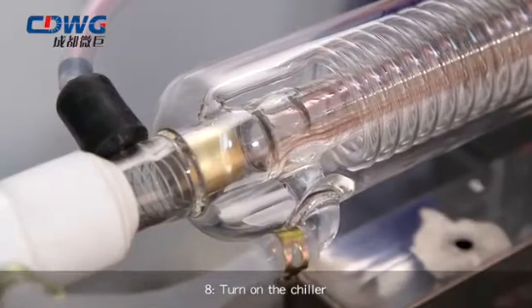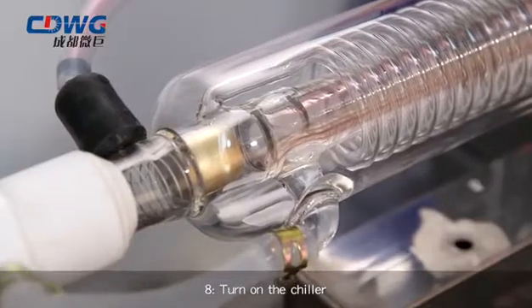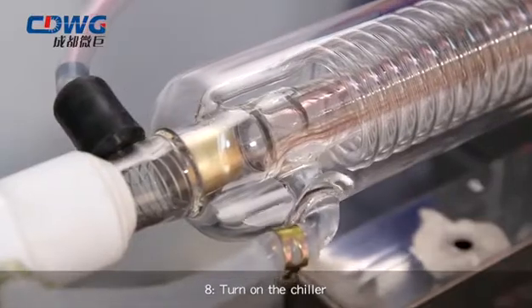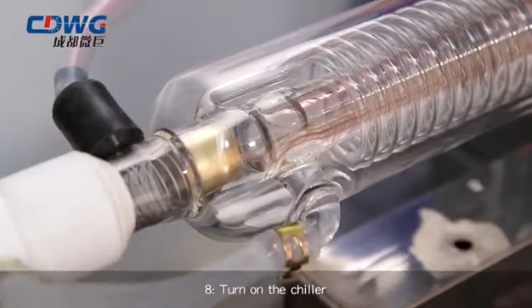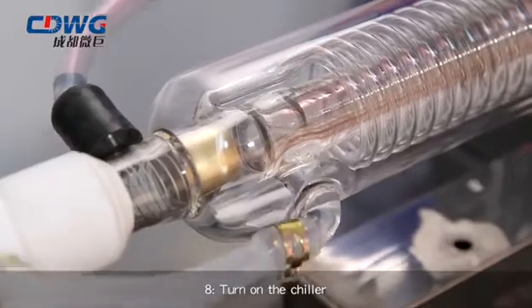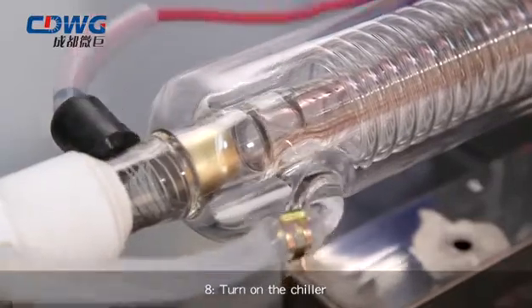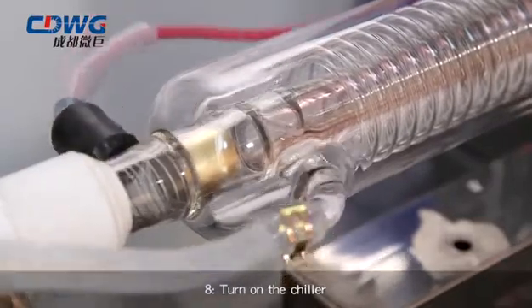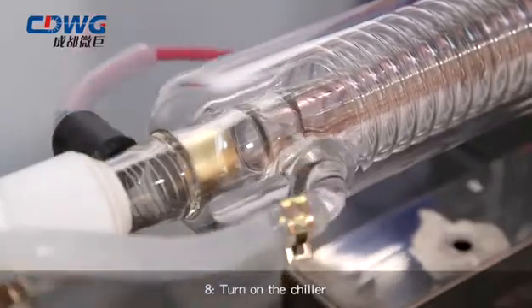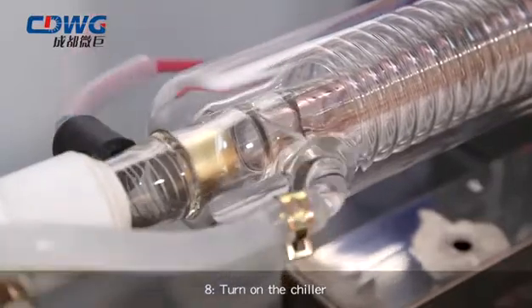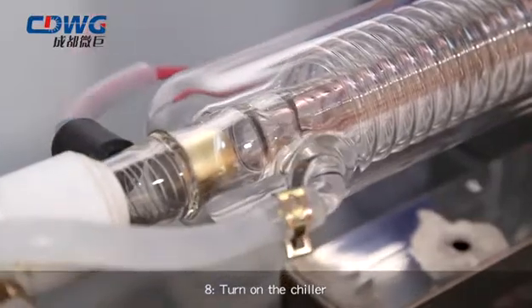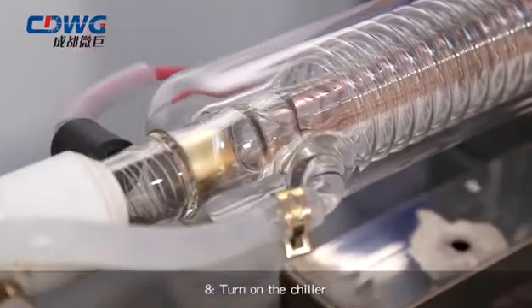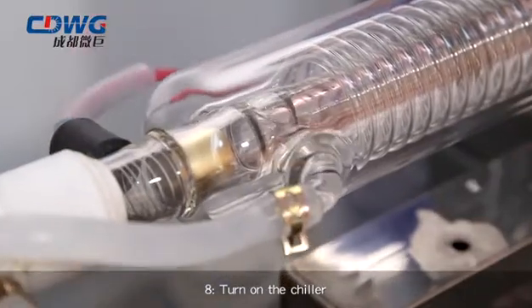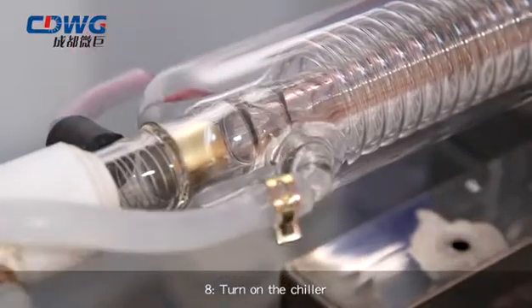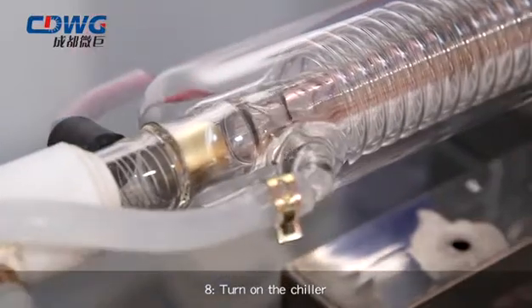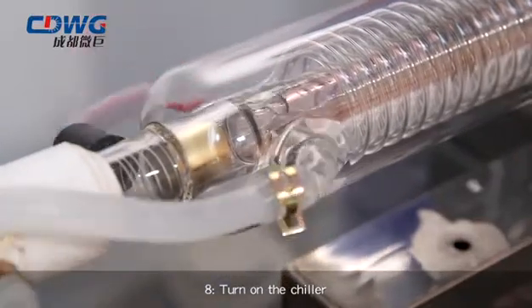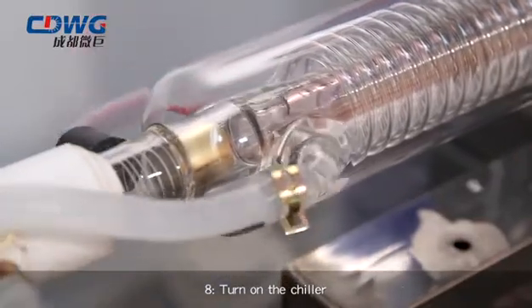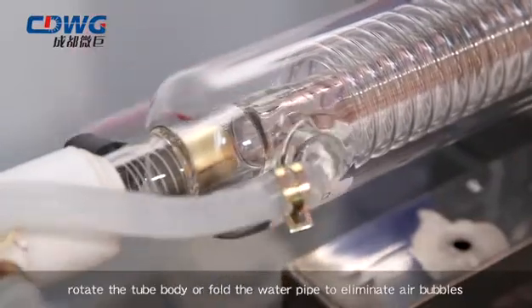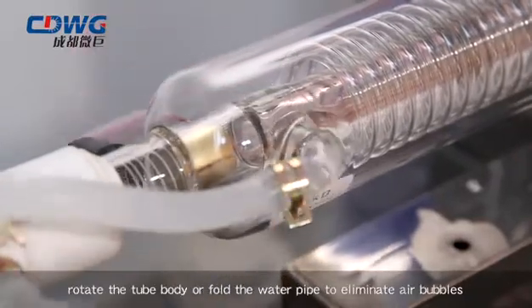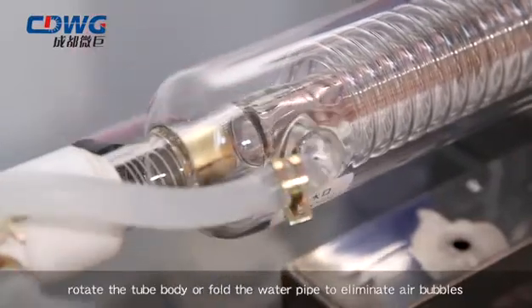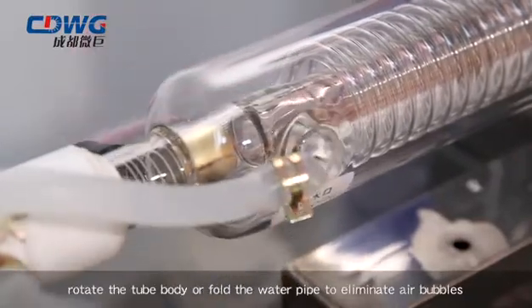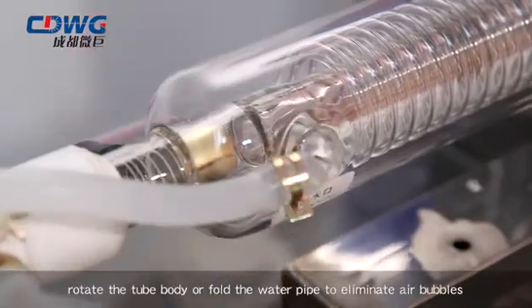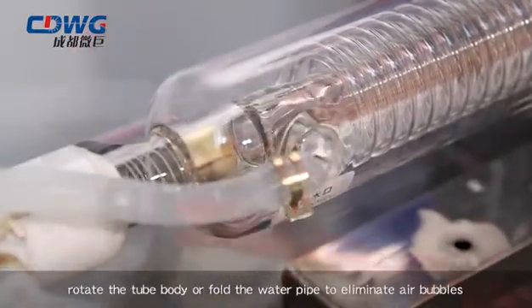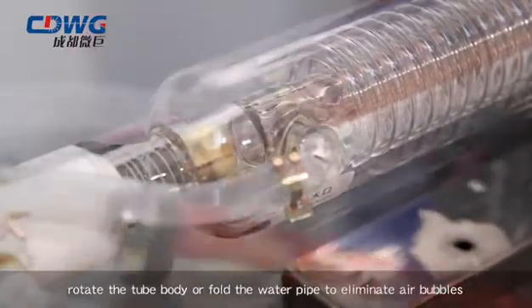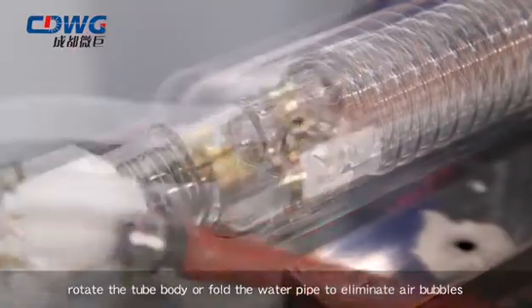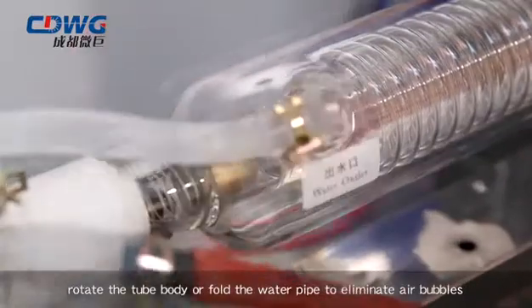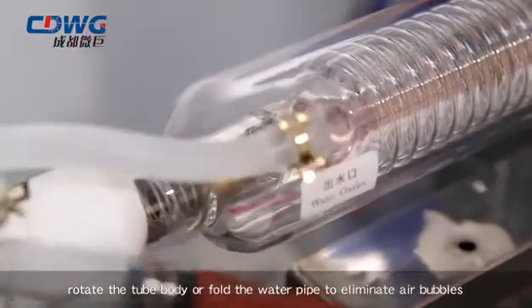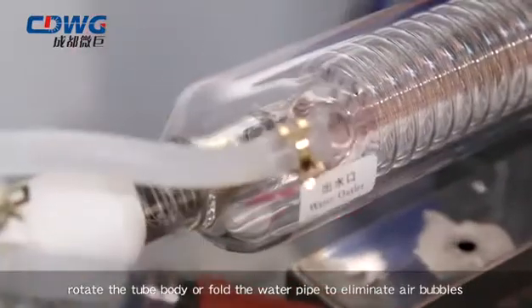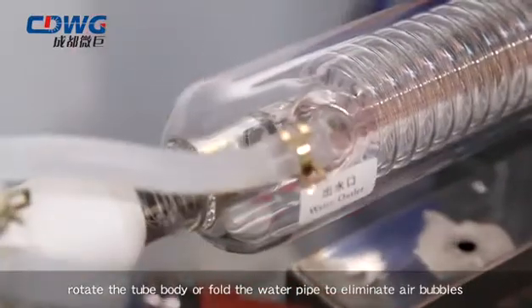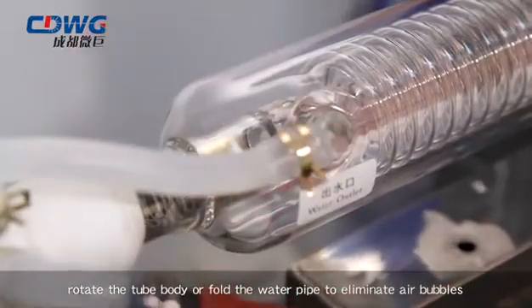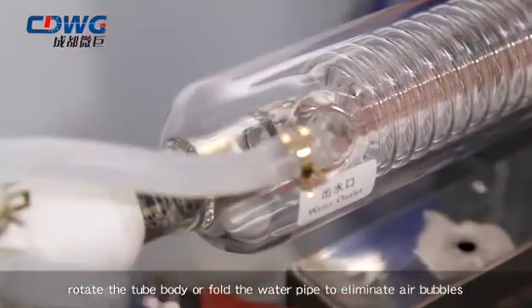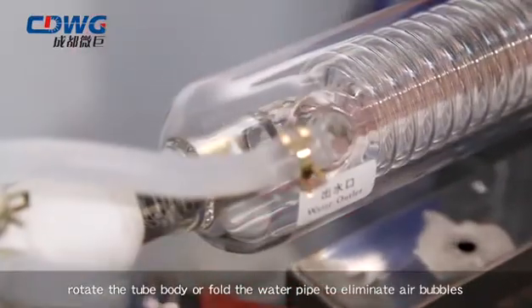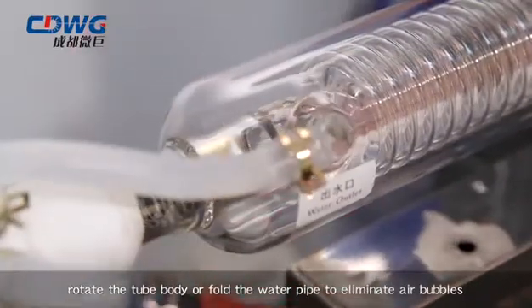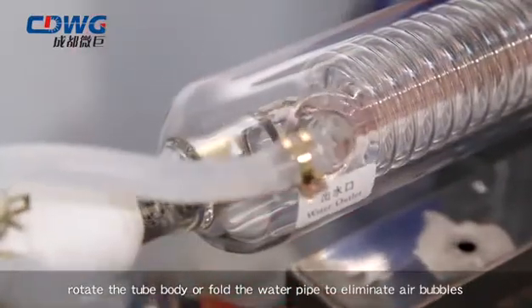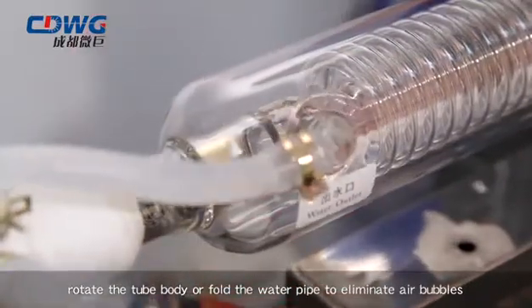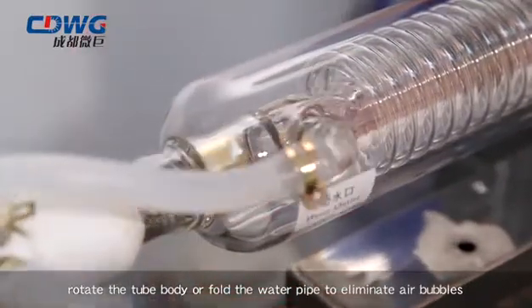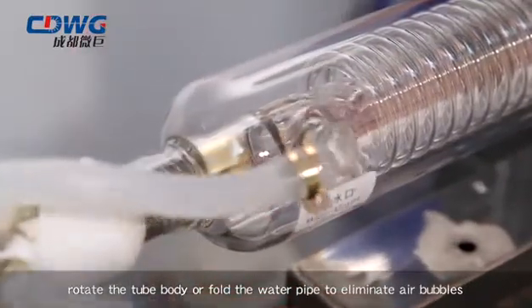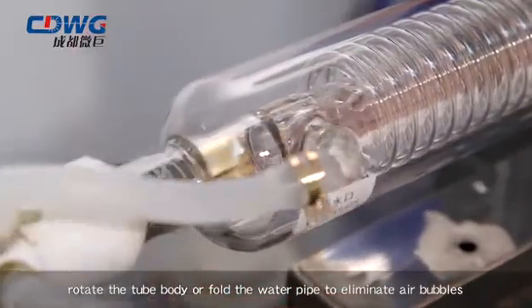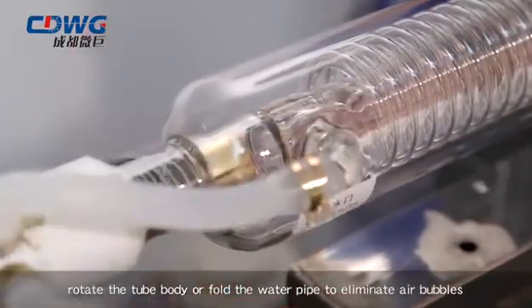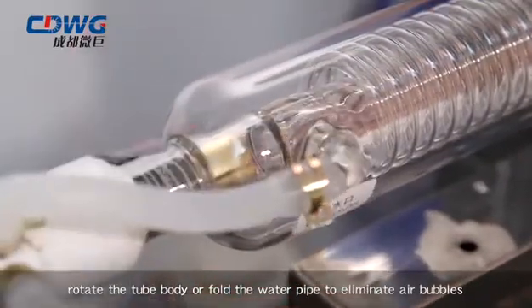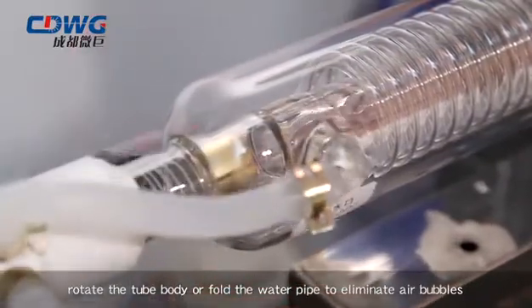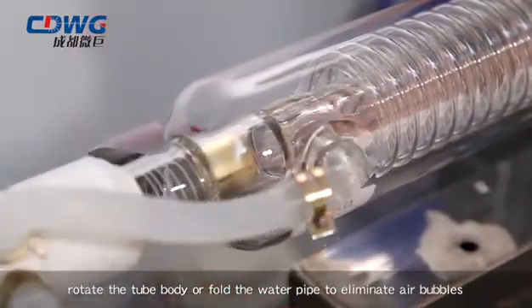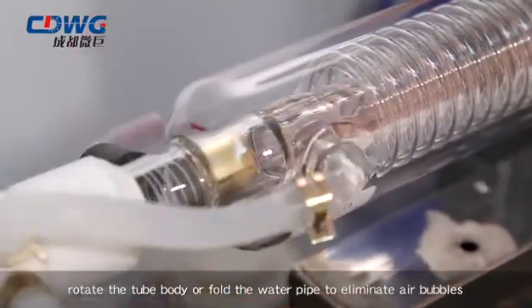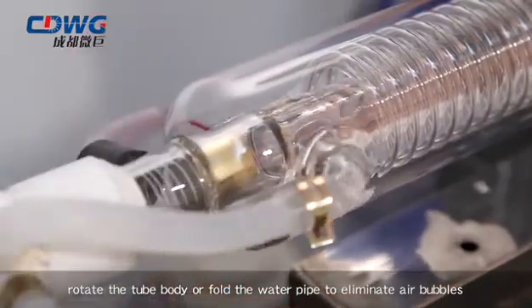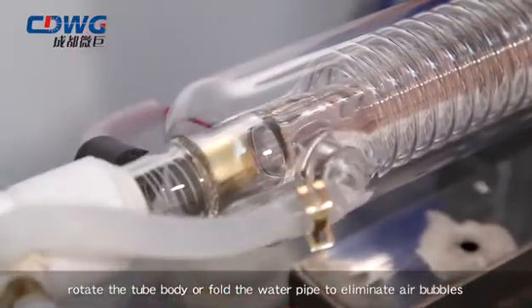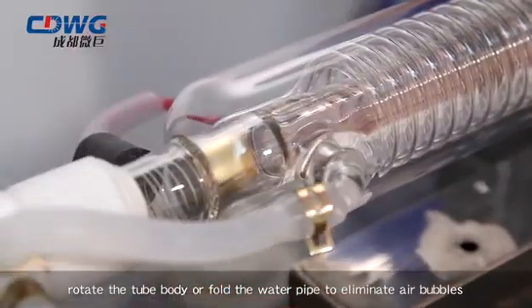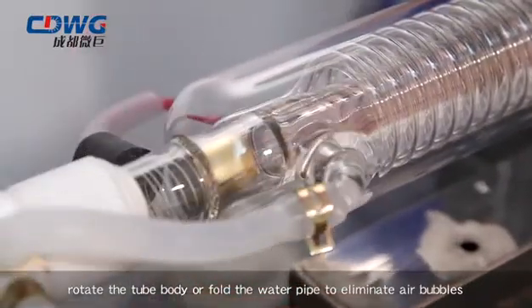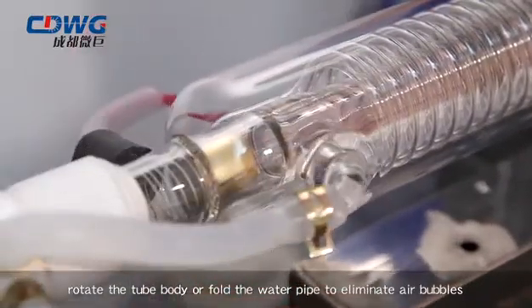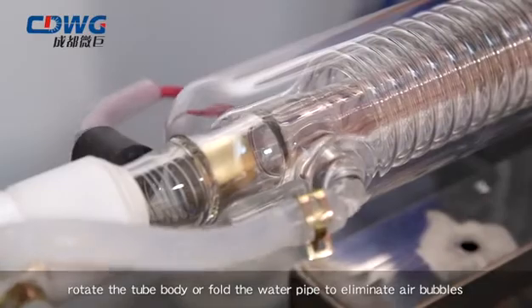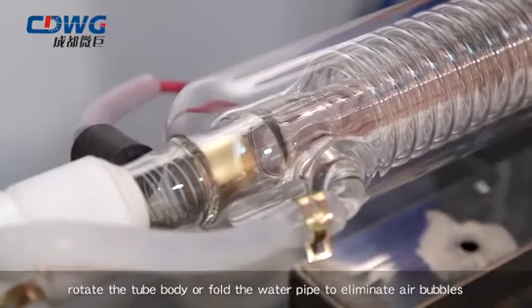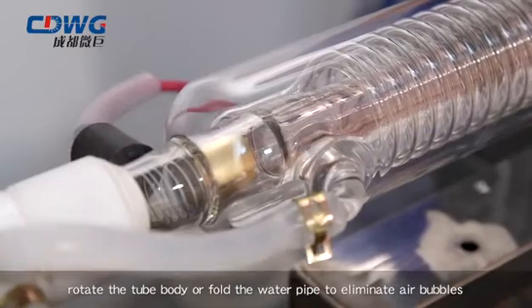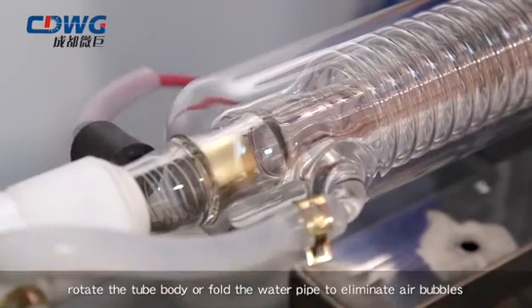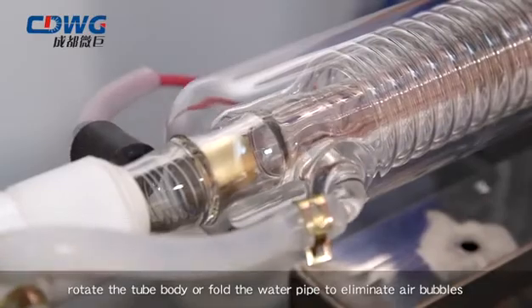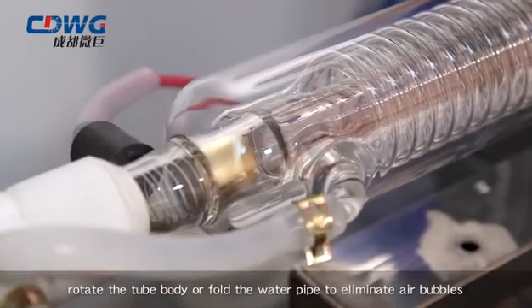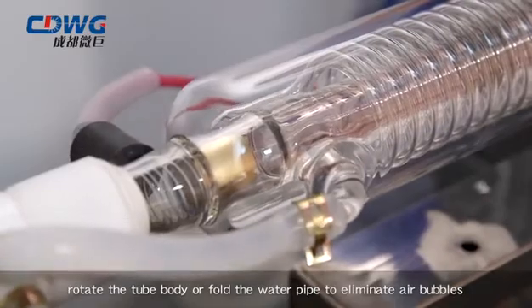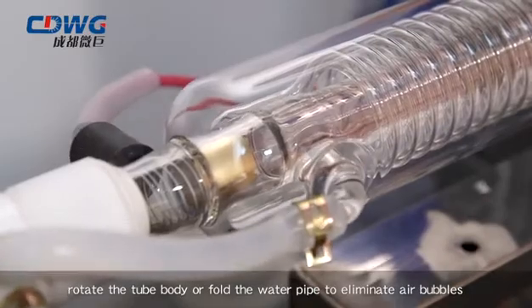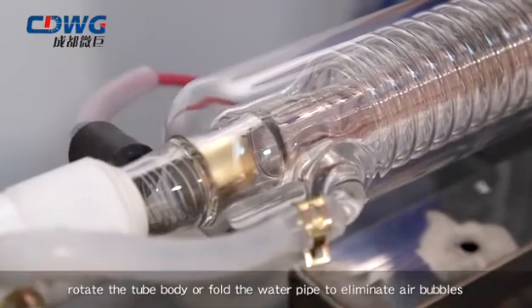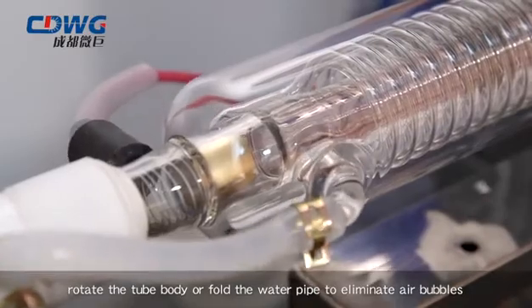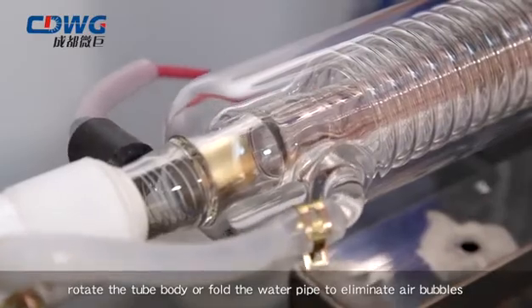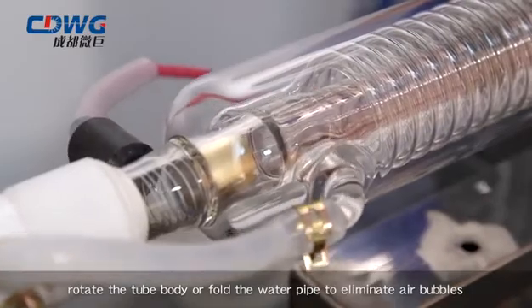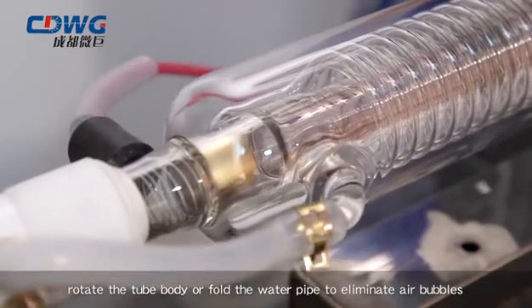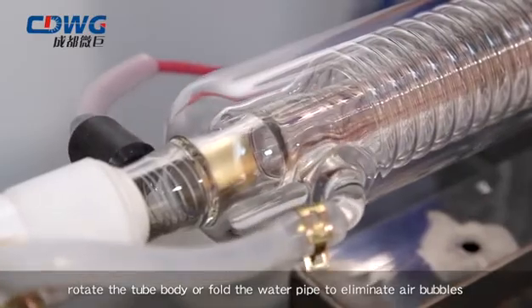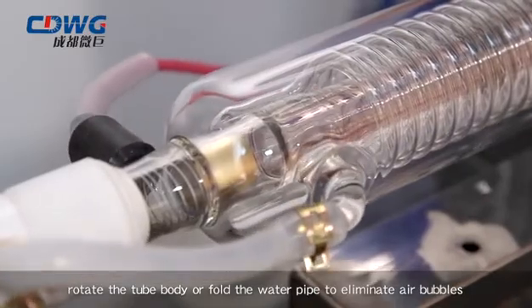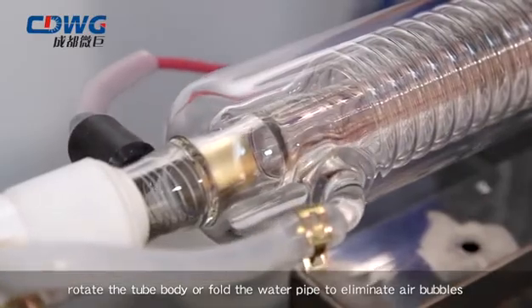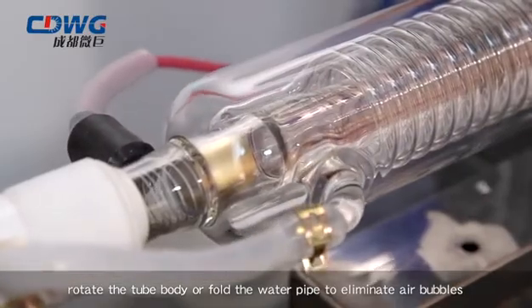Step 8: Turn on the chiller. Rotate the tube body or fold the water pipe to eliminate air bubbles.